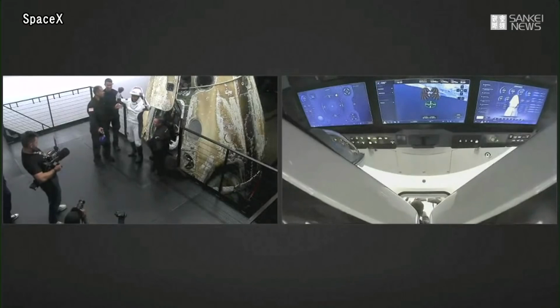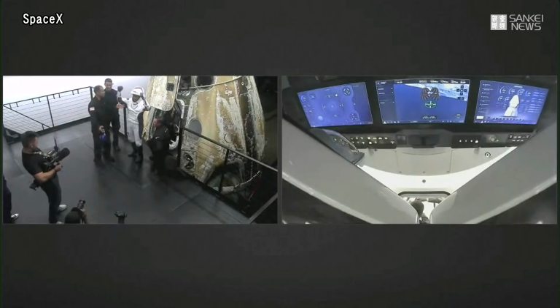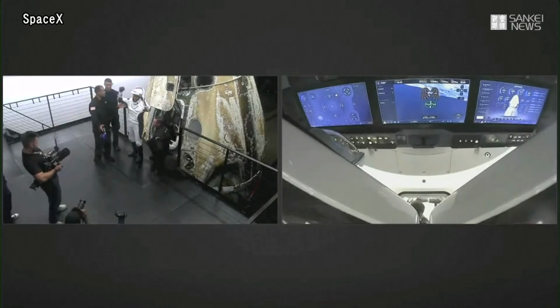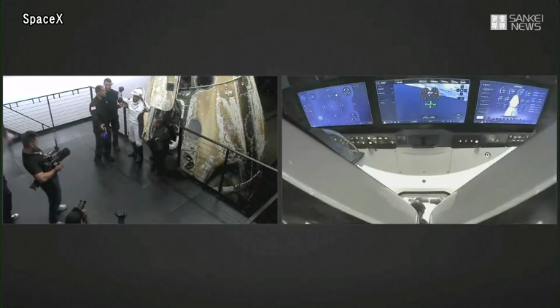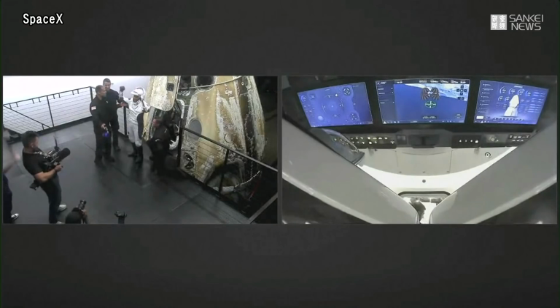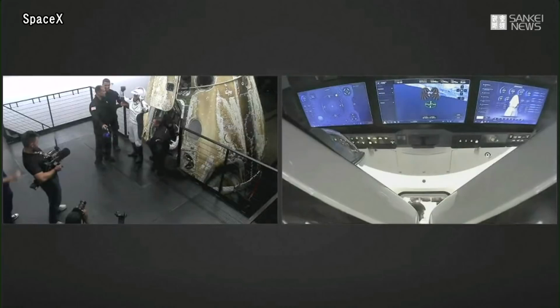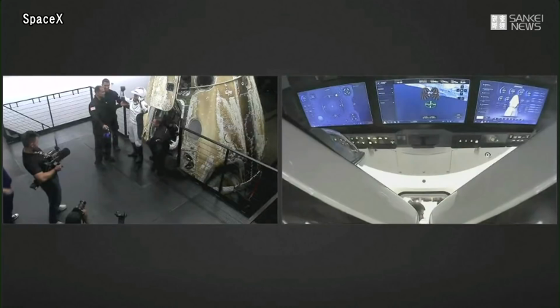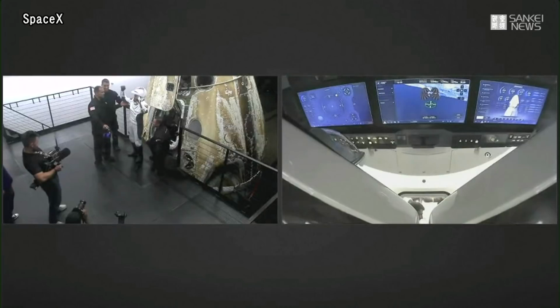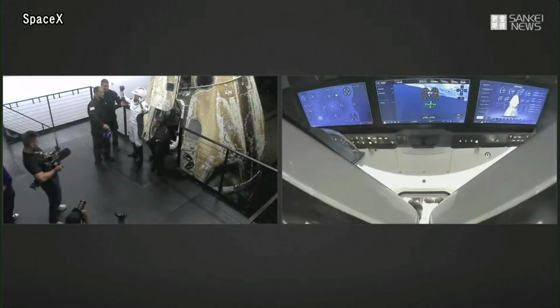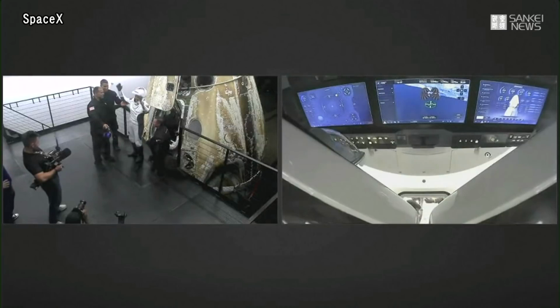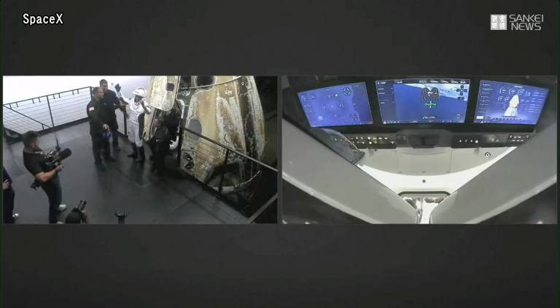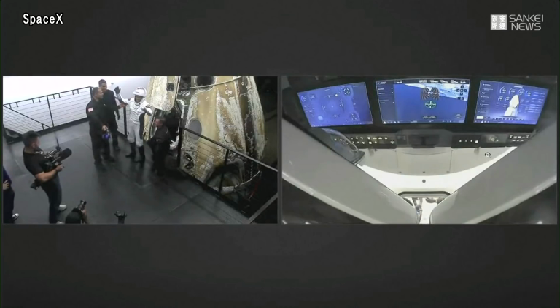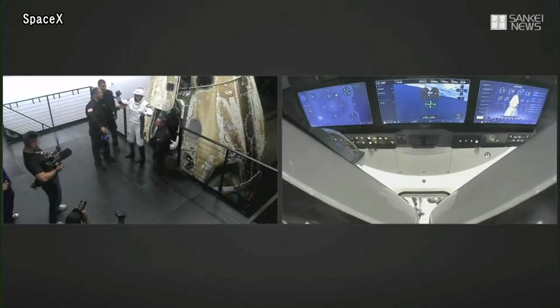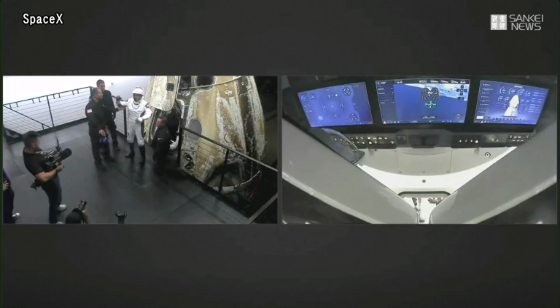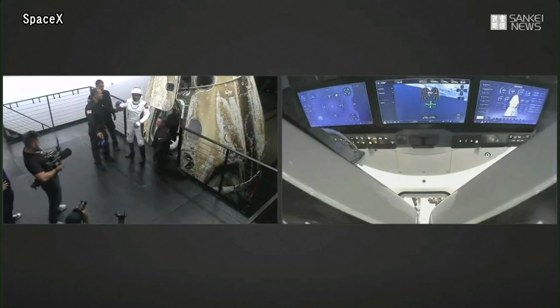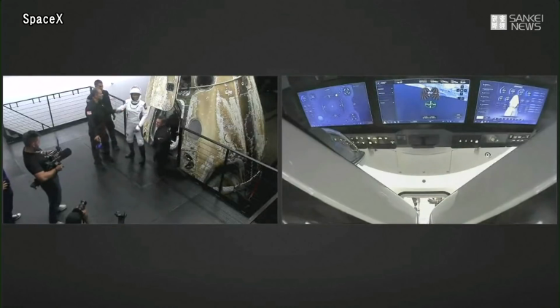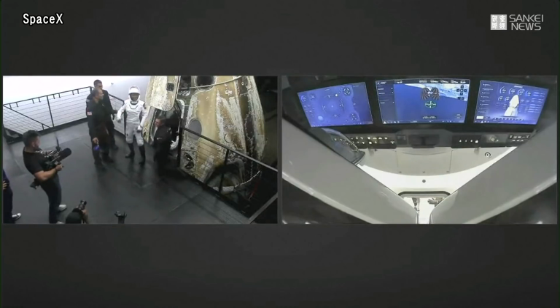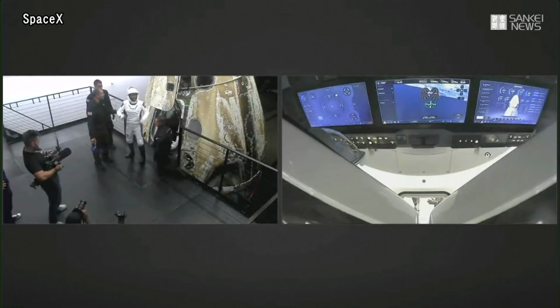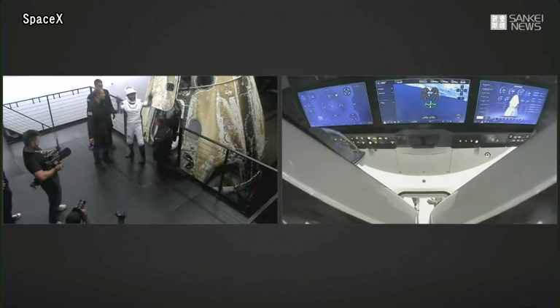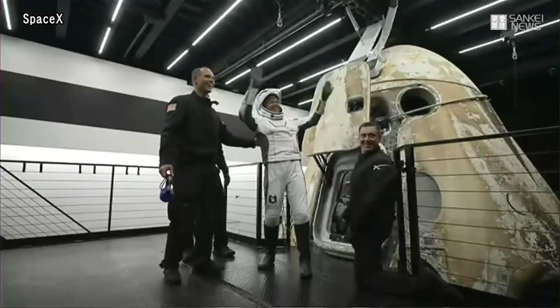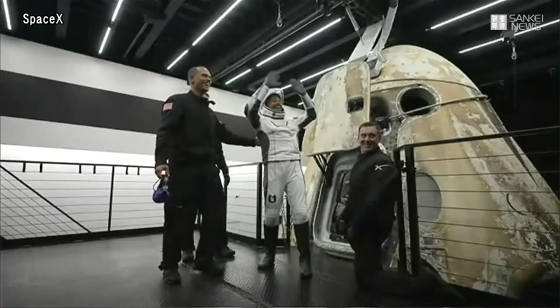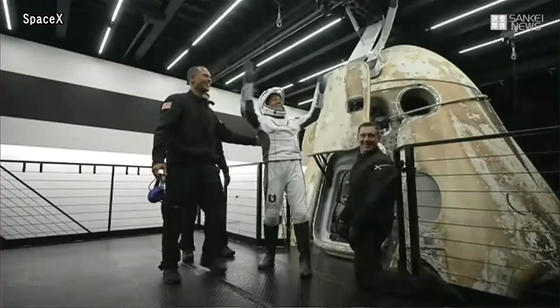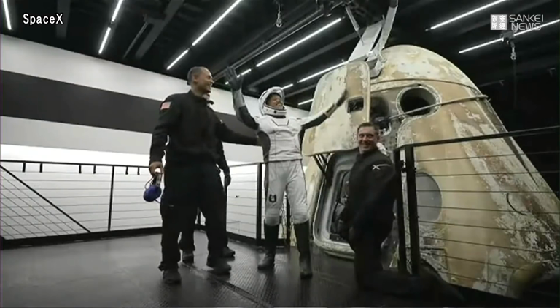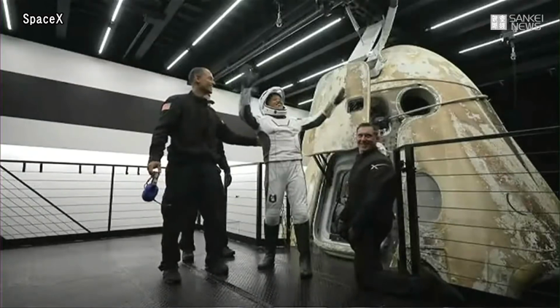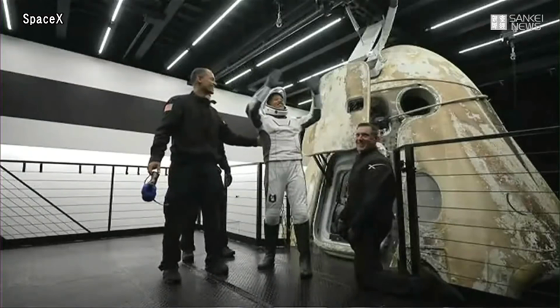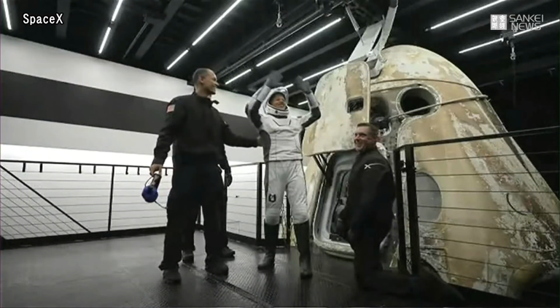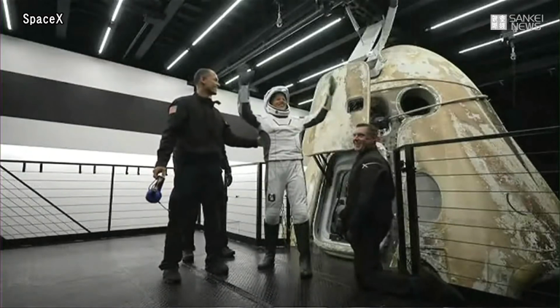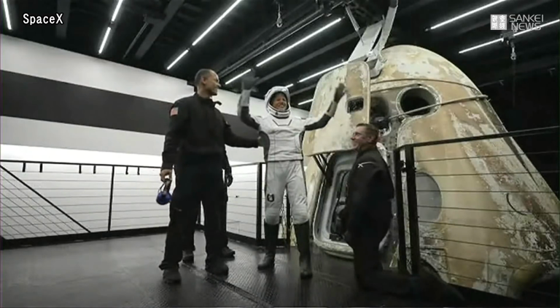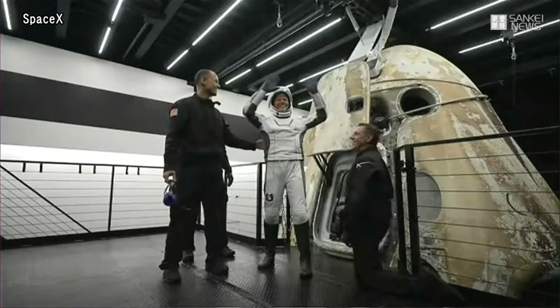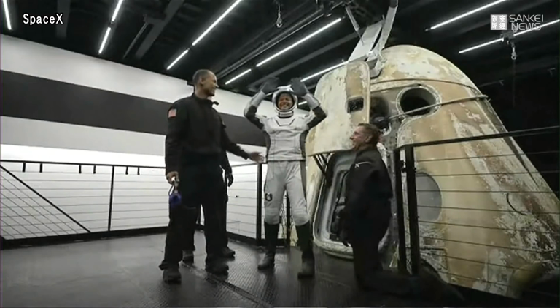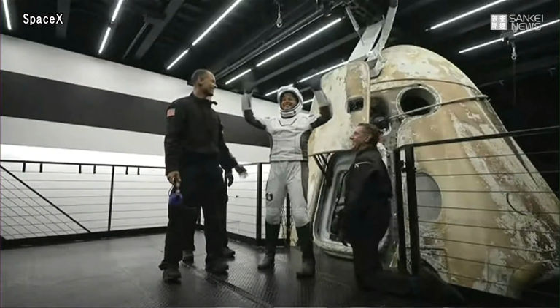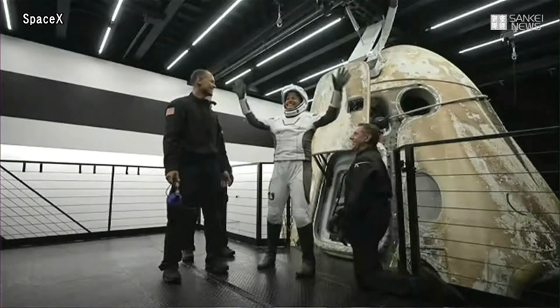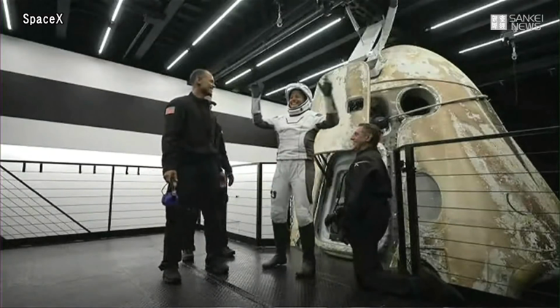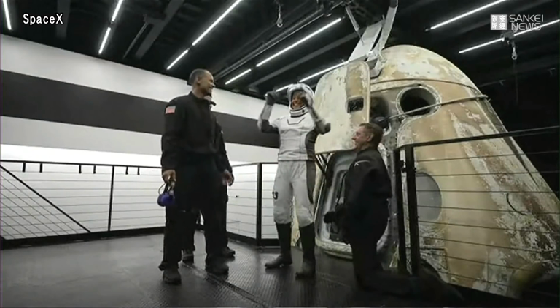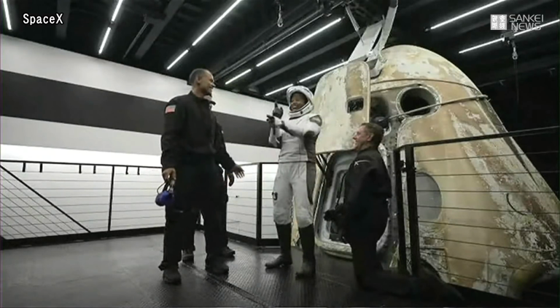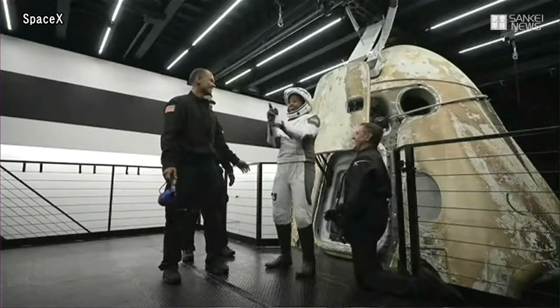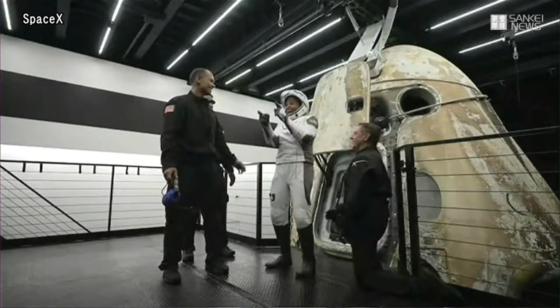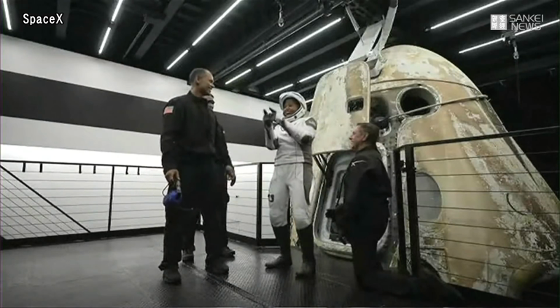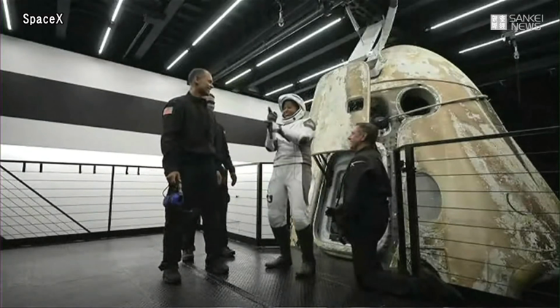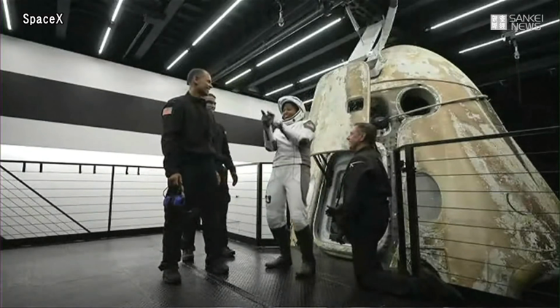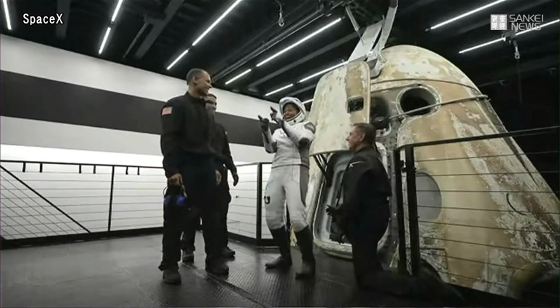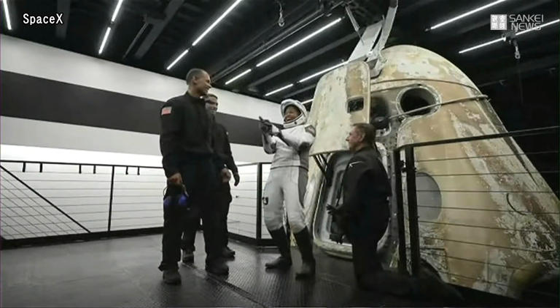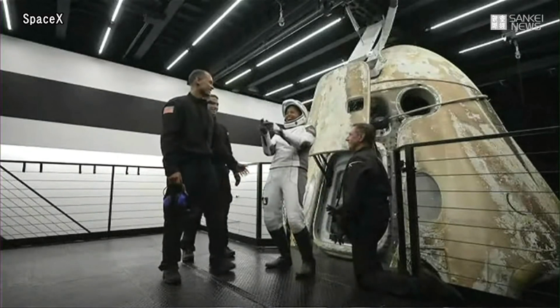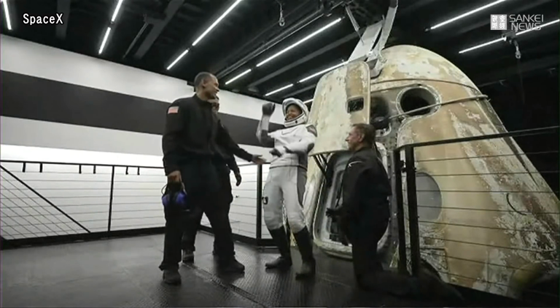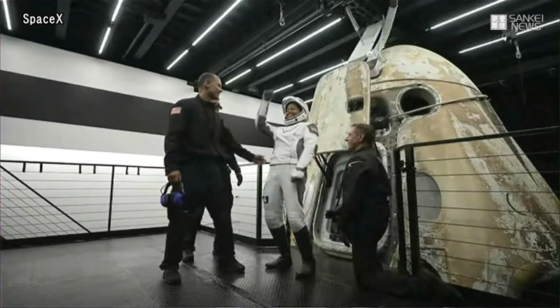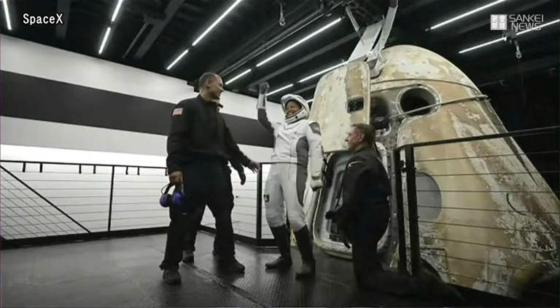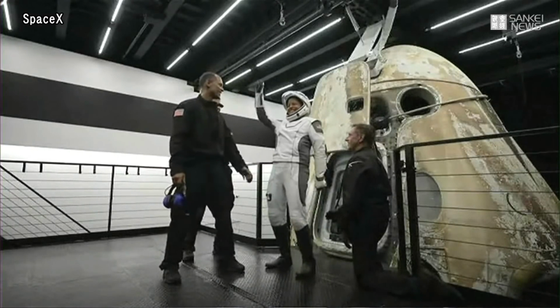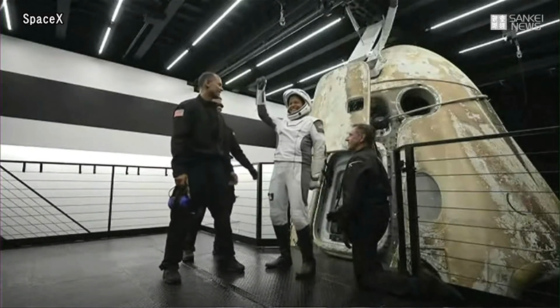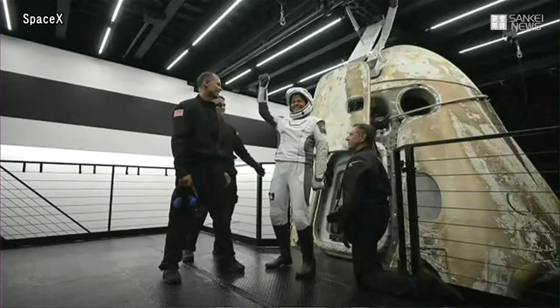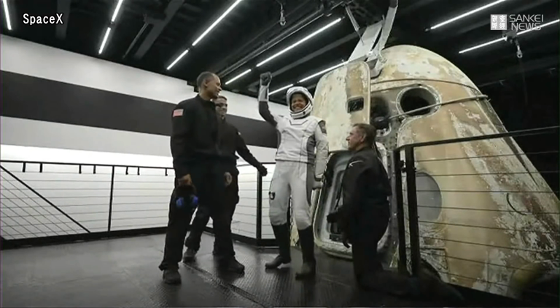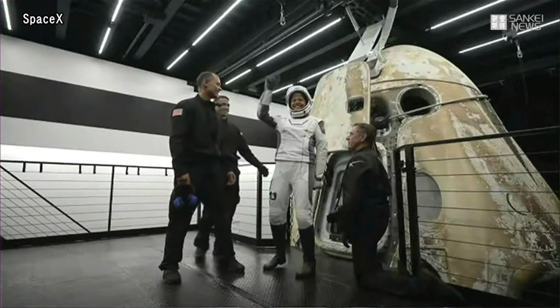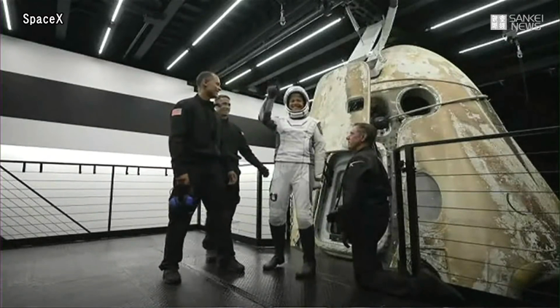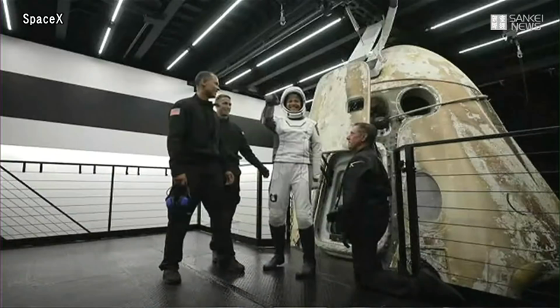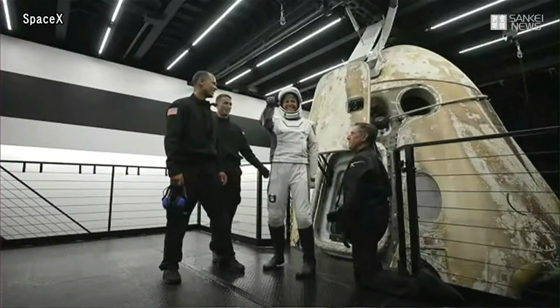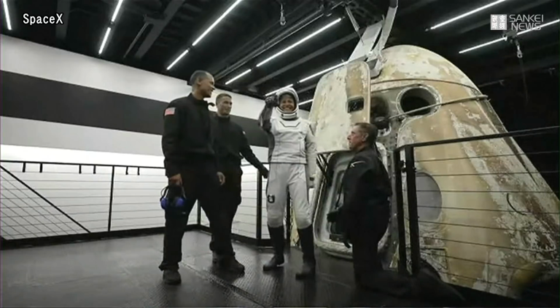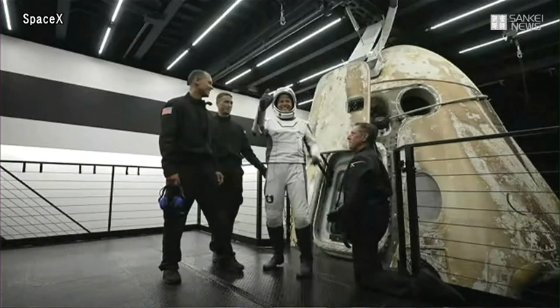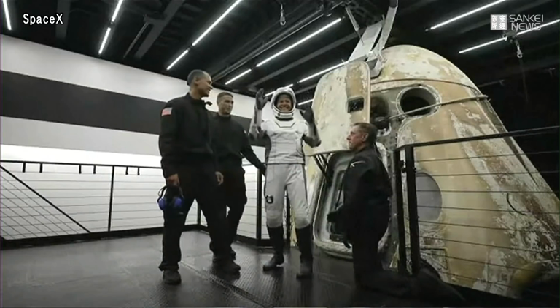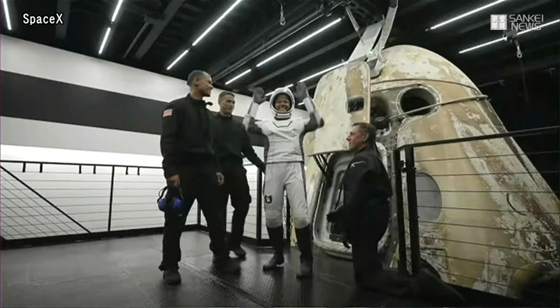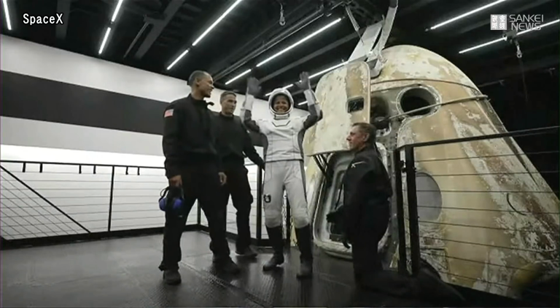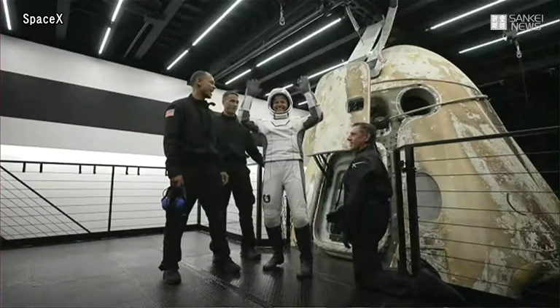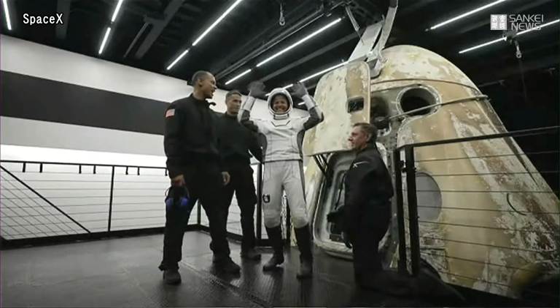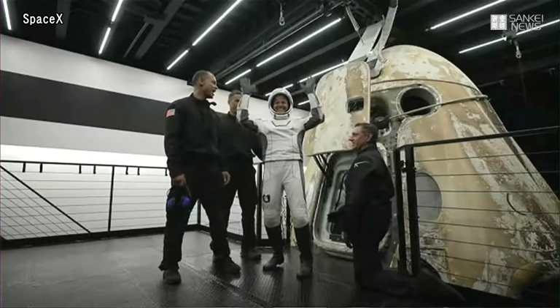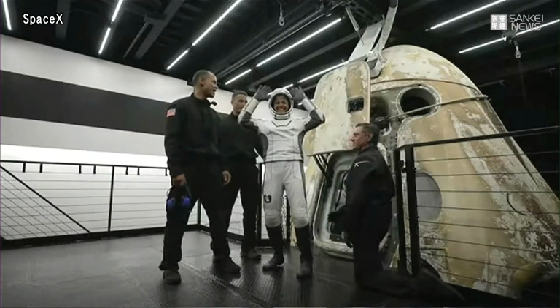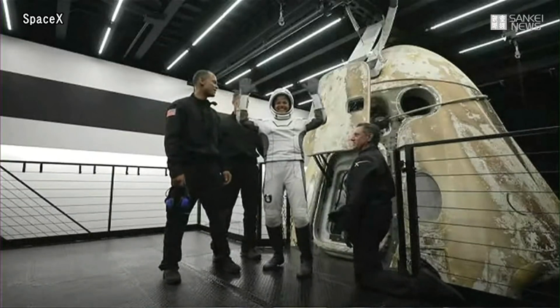There she is, excited — Dr. Sian Proctor! Big waves. Oh, I love it. Love it.